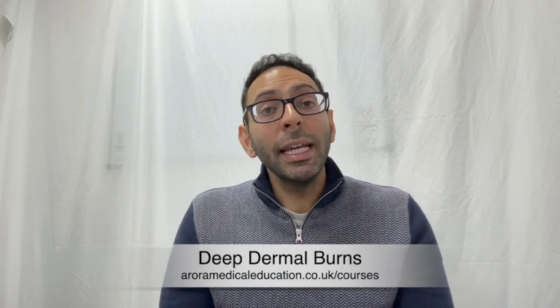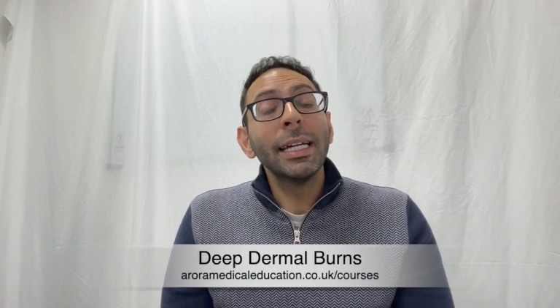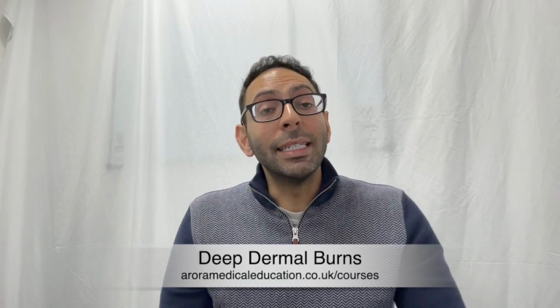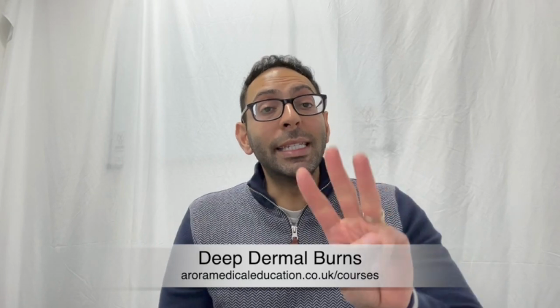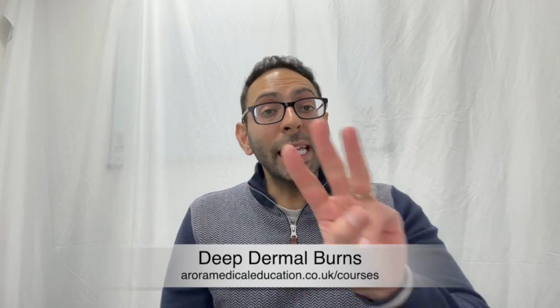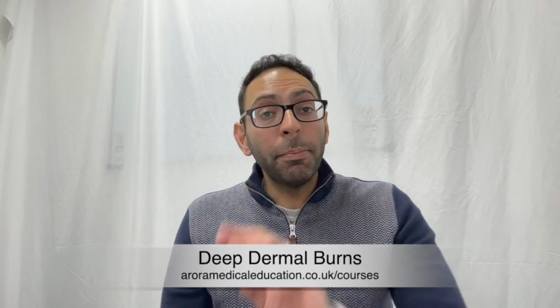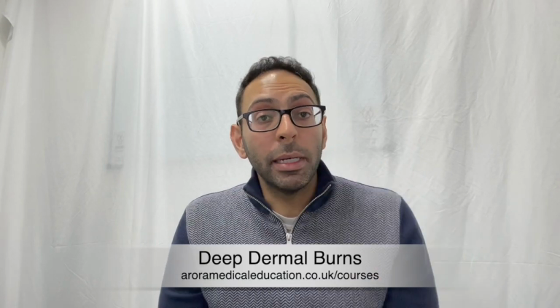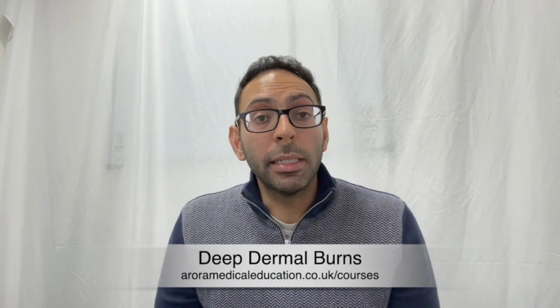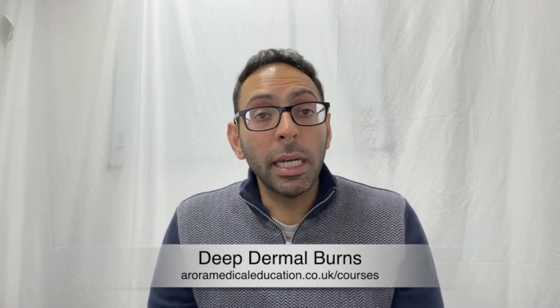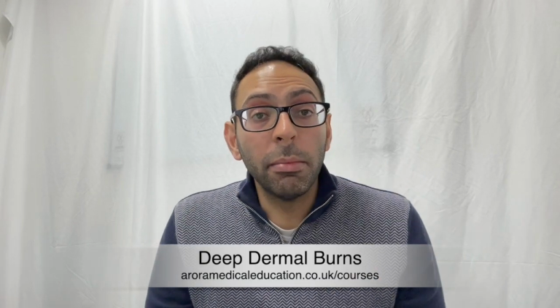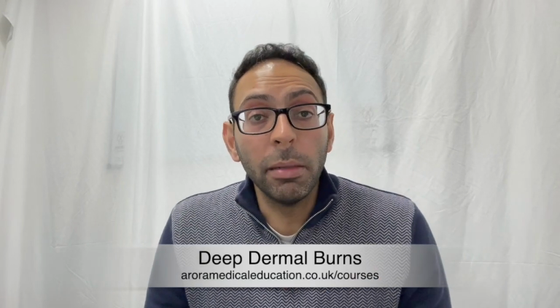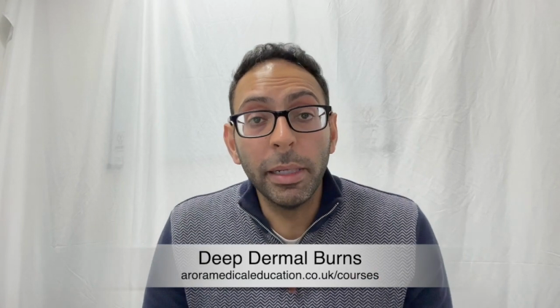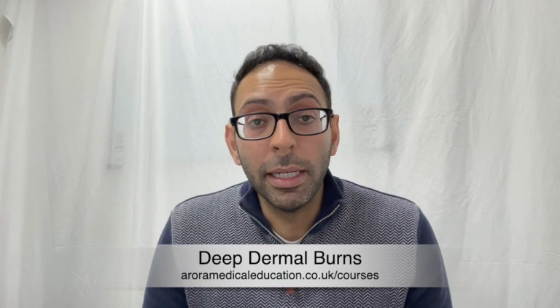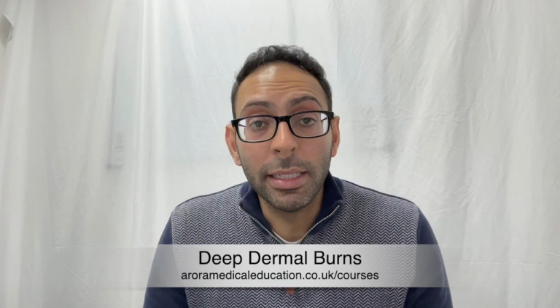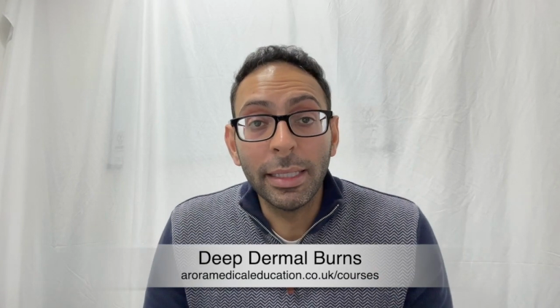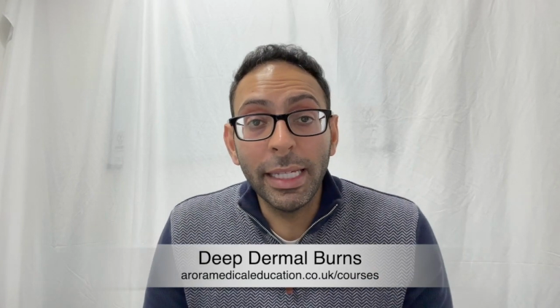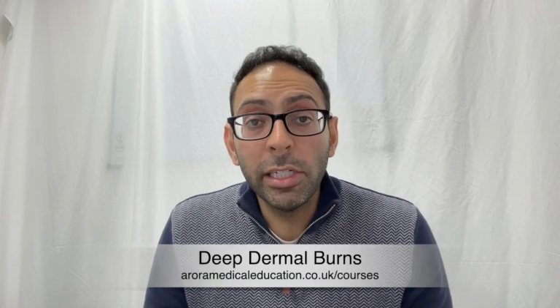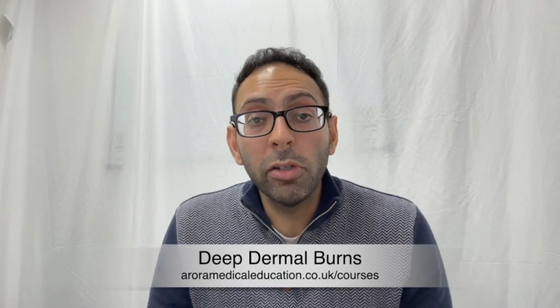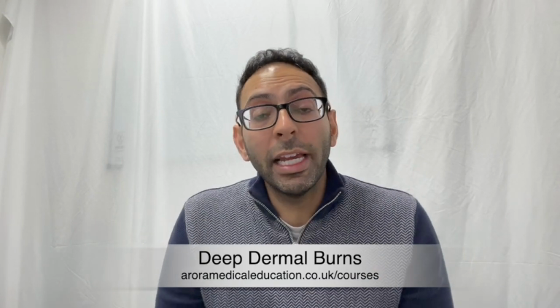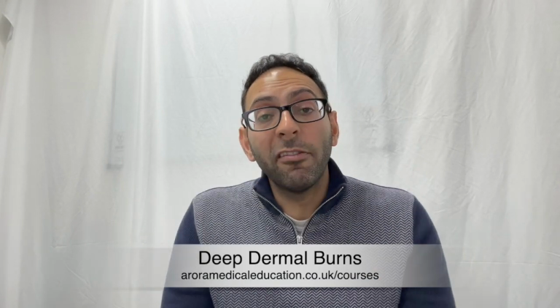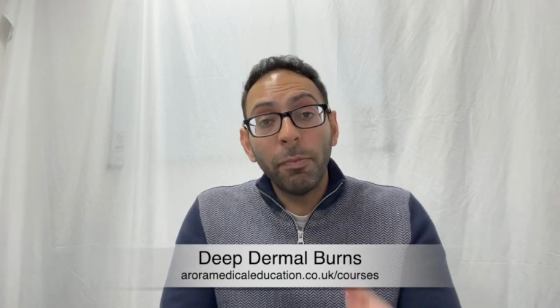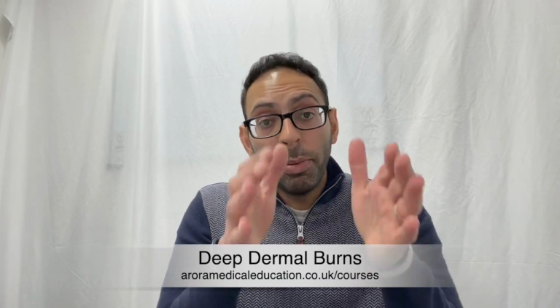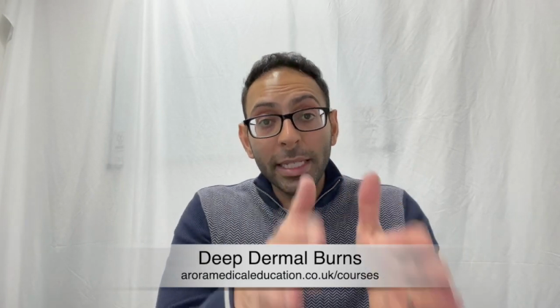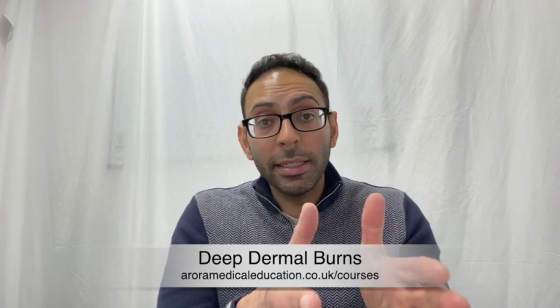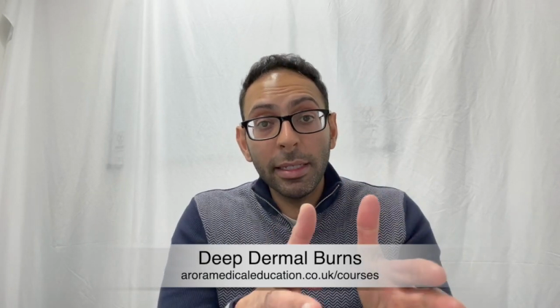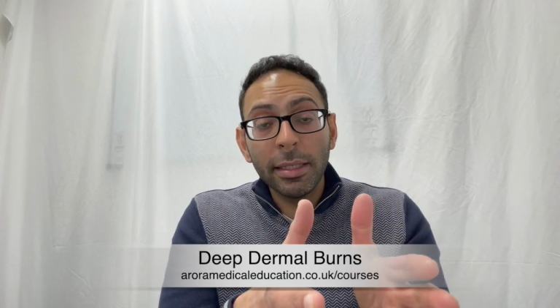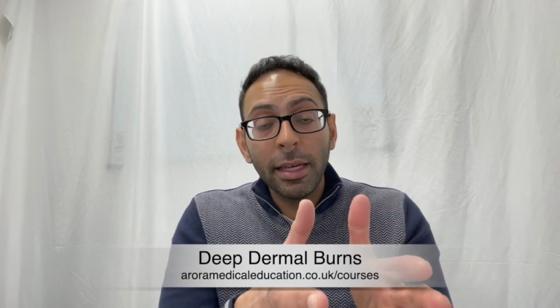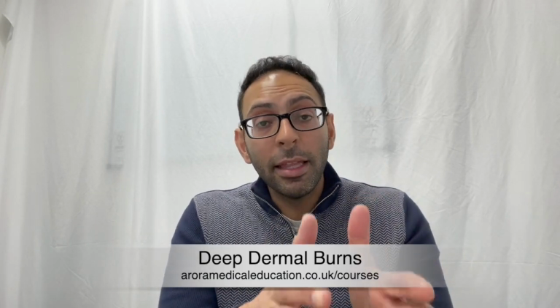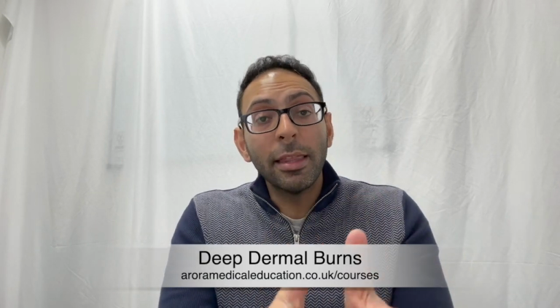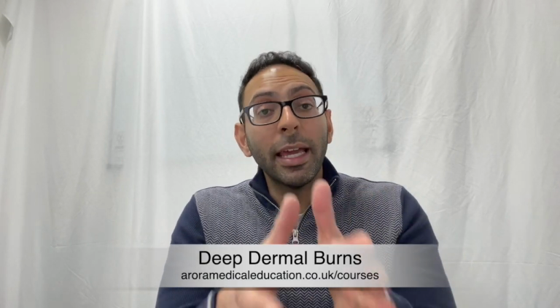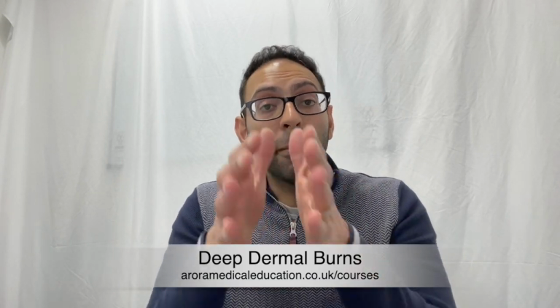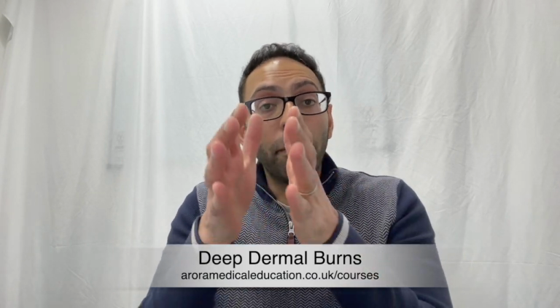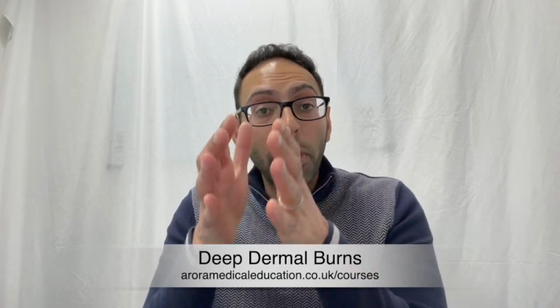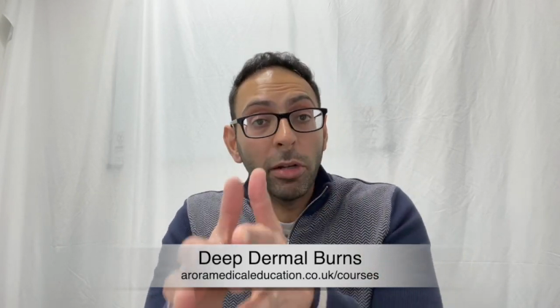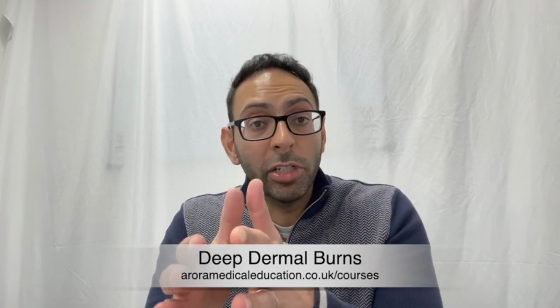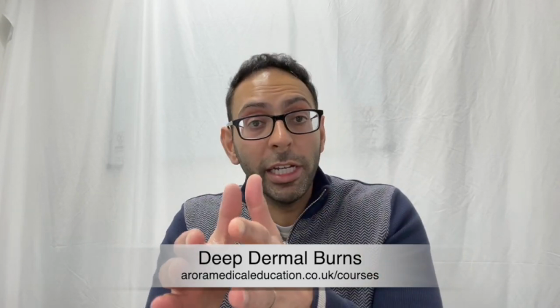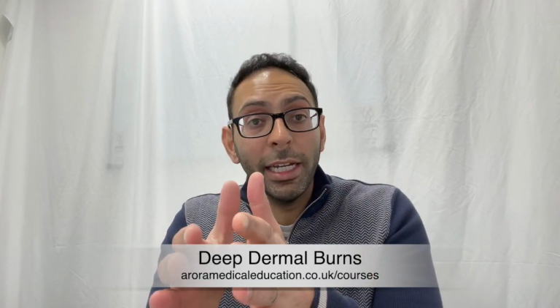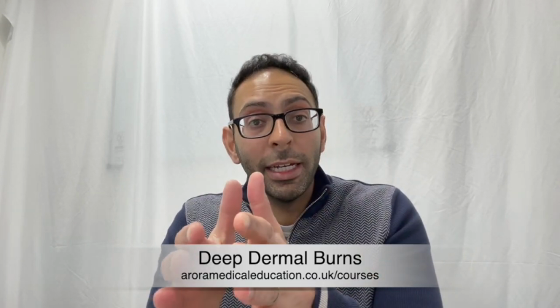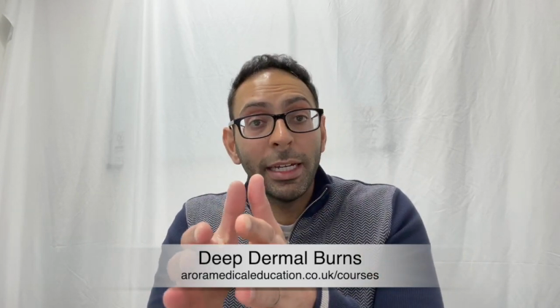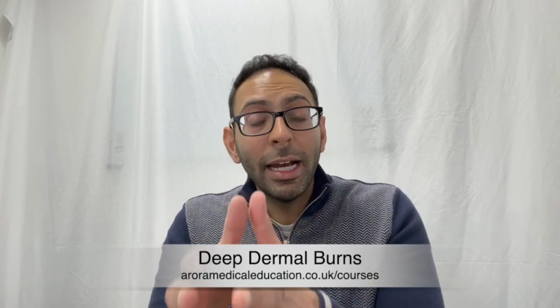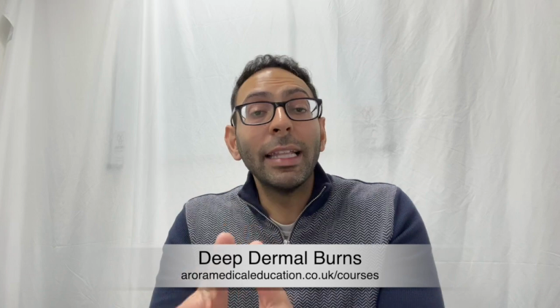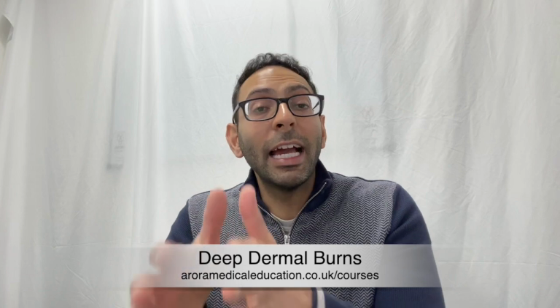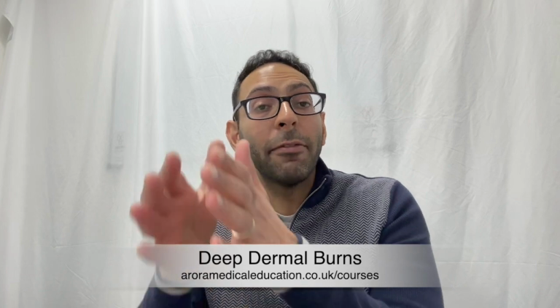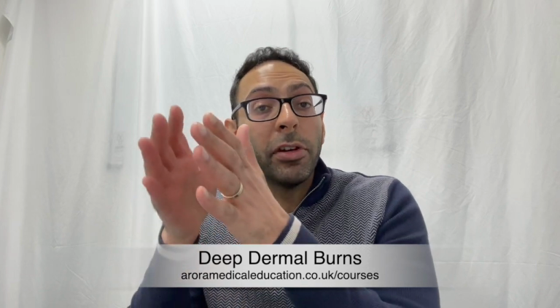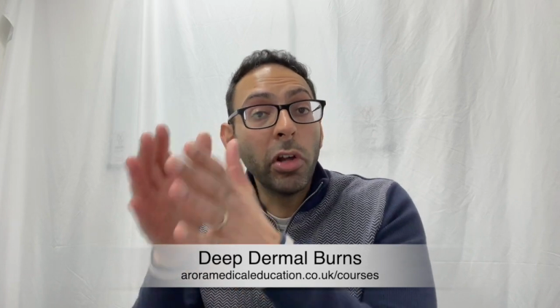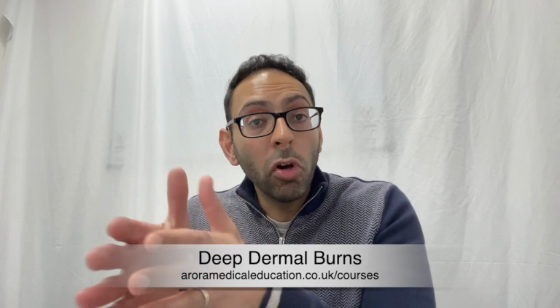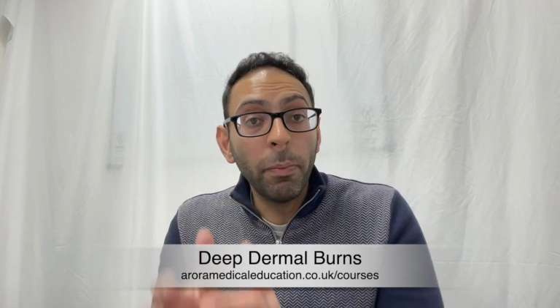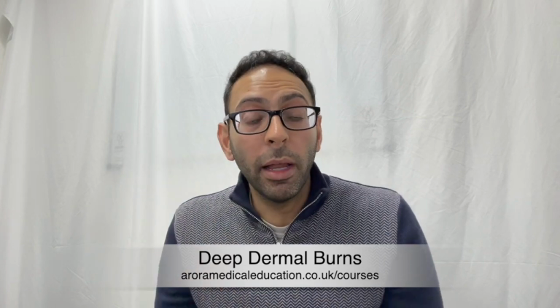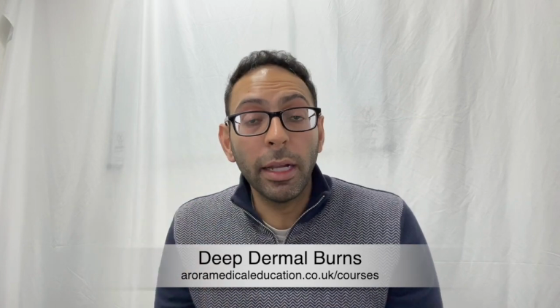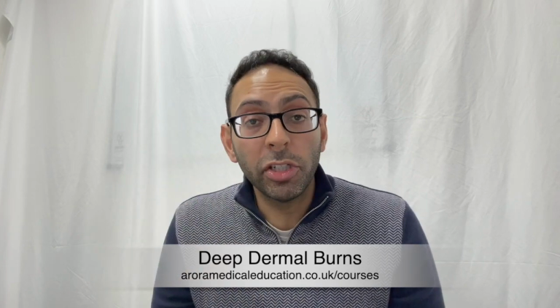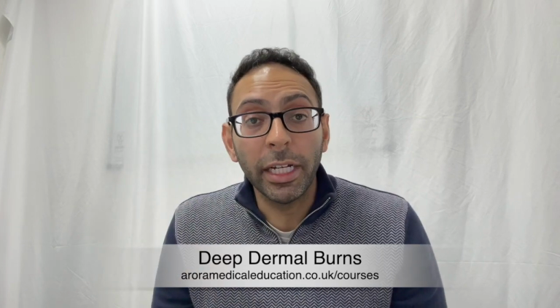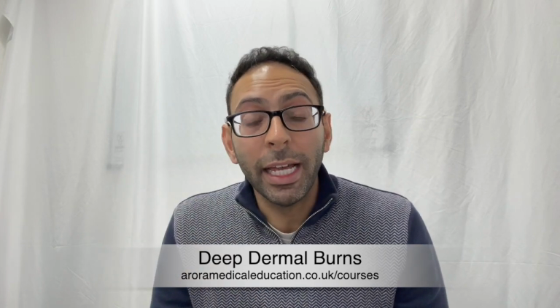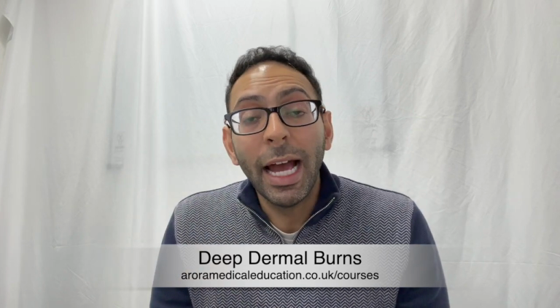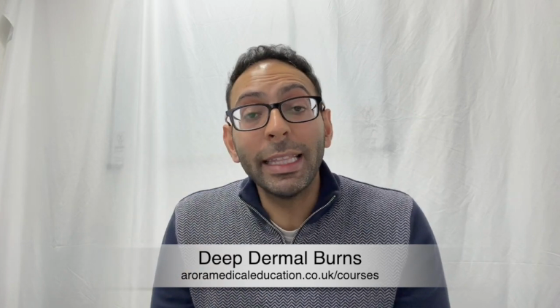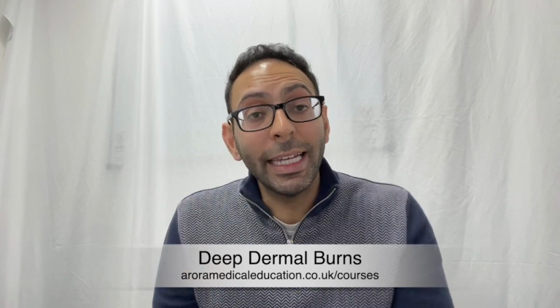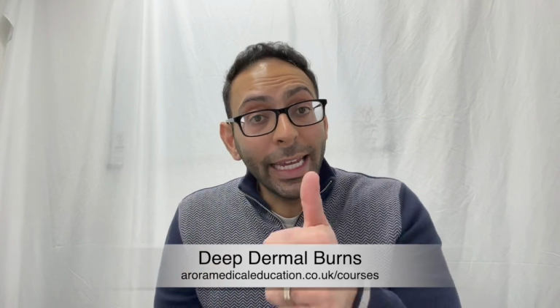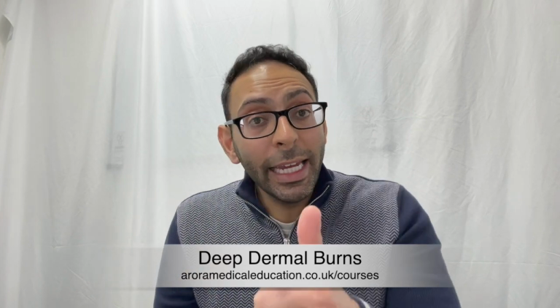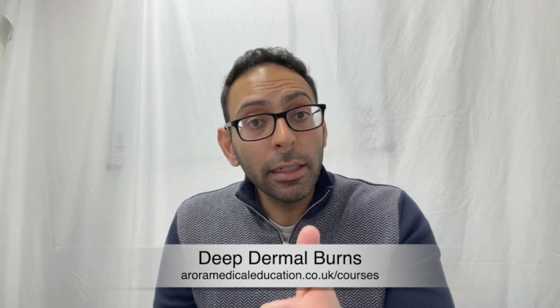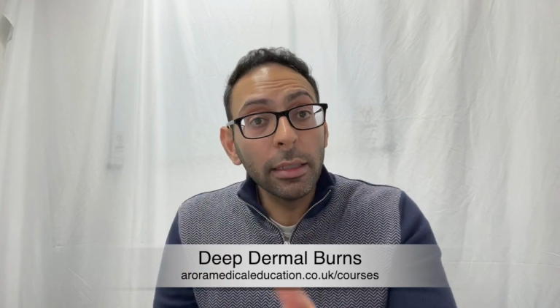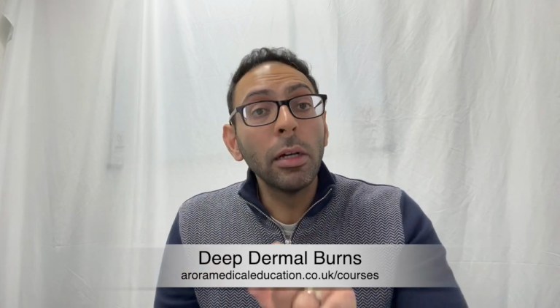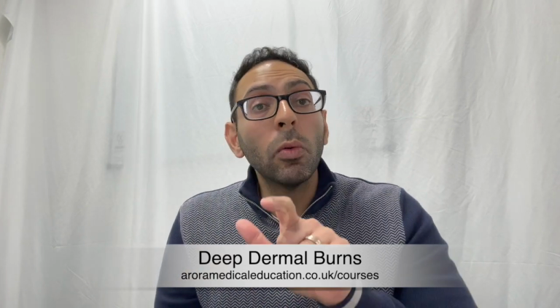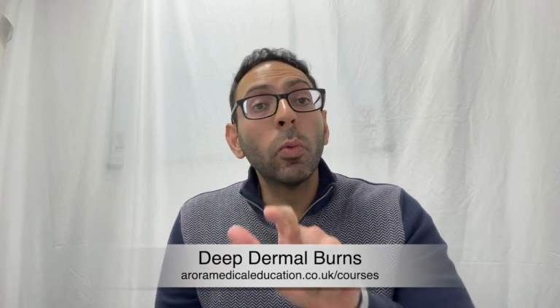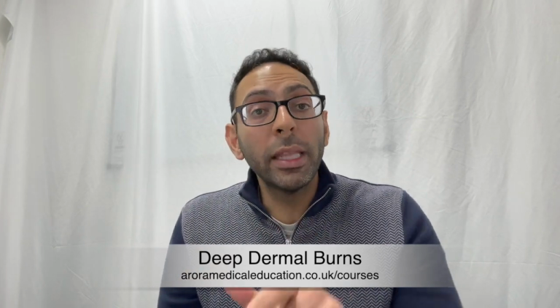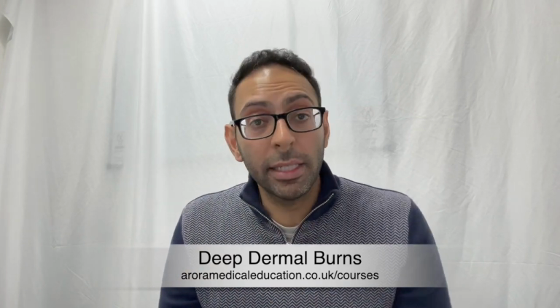Number three: deep dermal burns. These usually have blisters, they are blotchy, they have no blanching, and they heal with a scar.